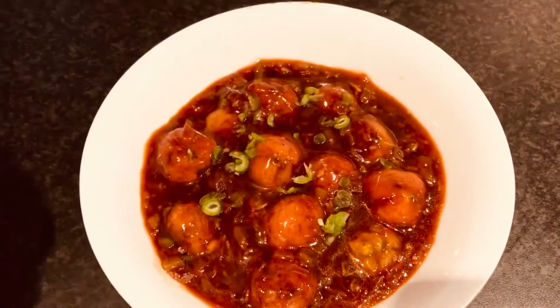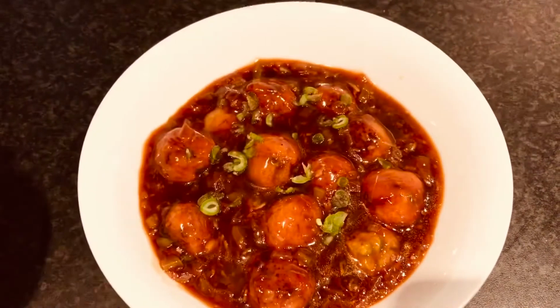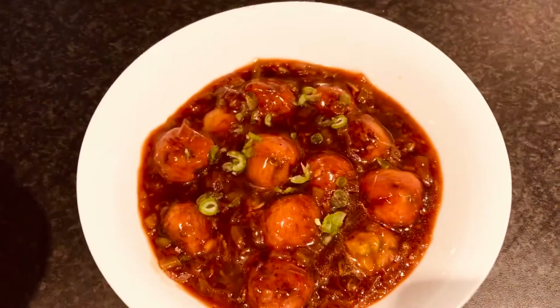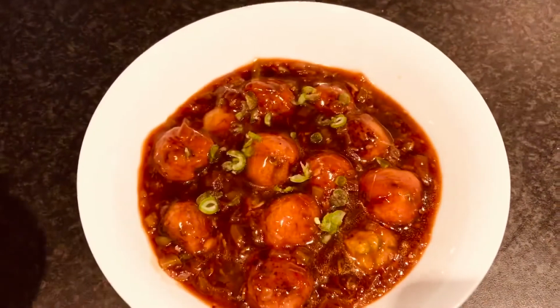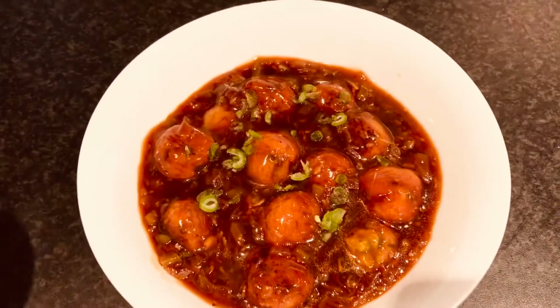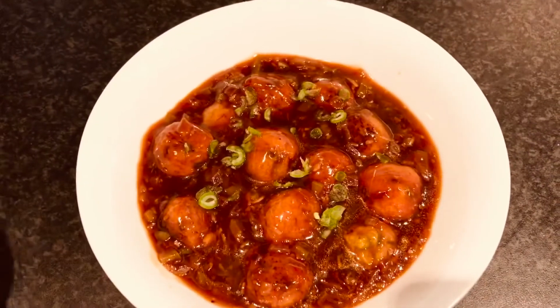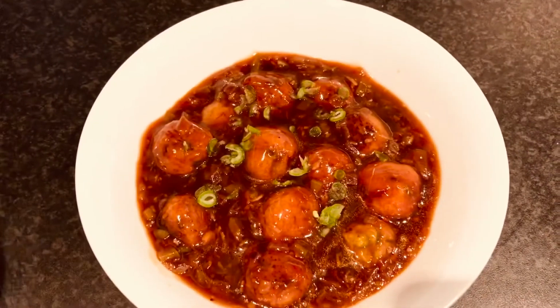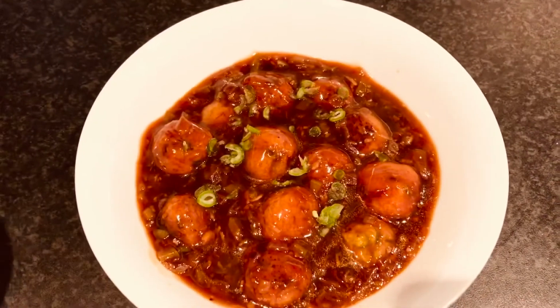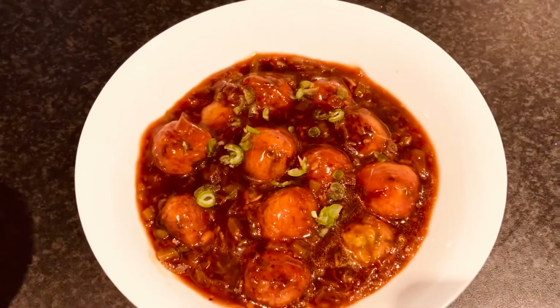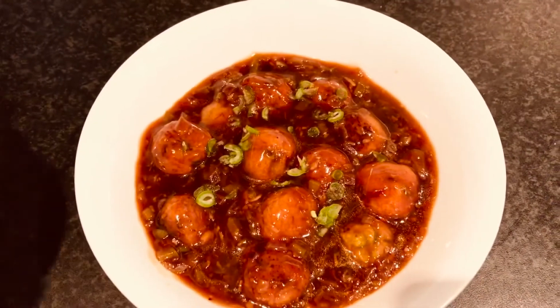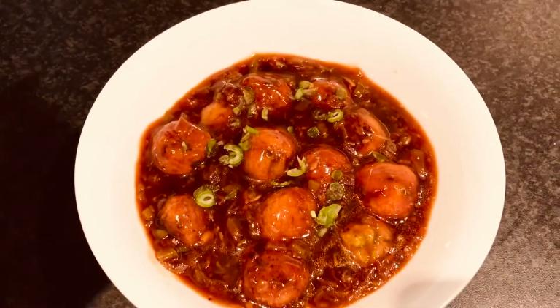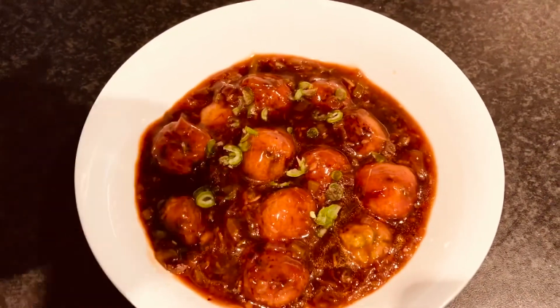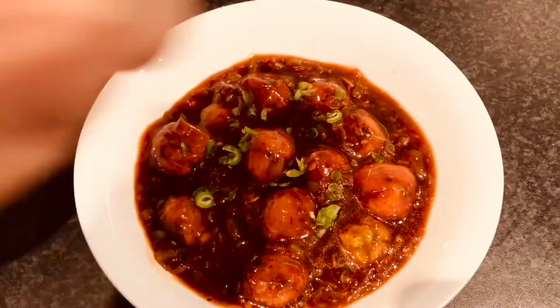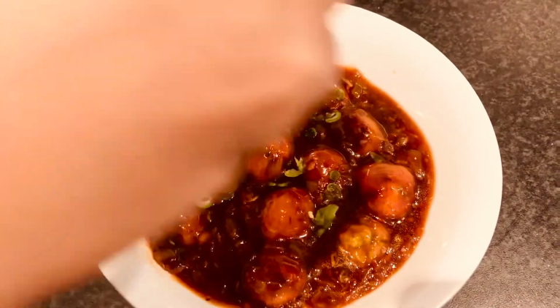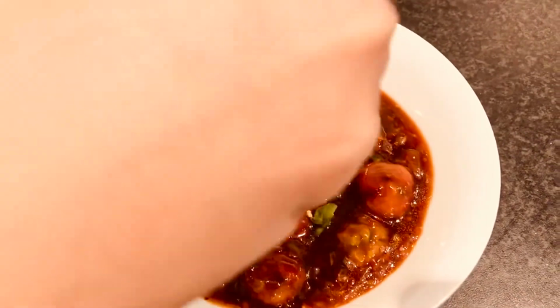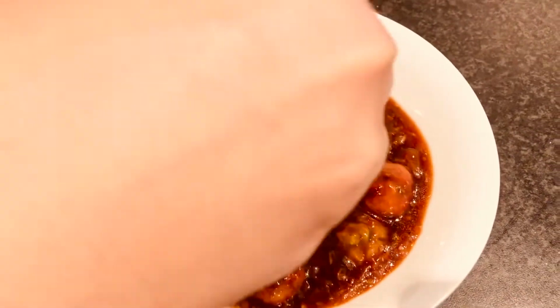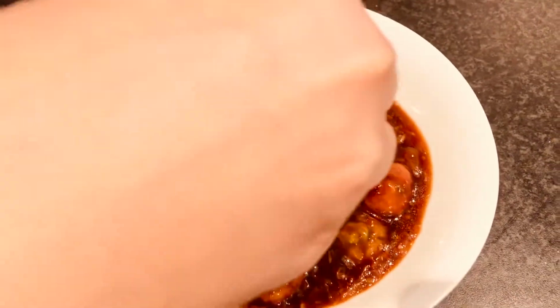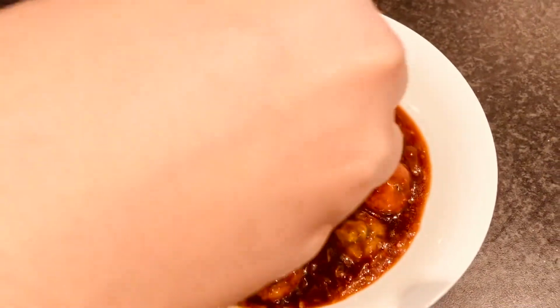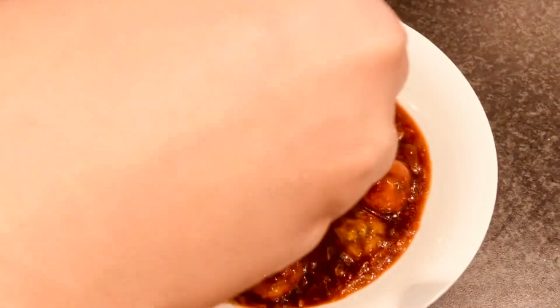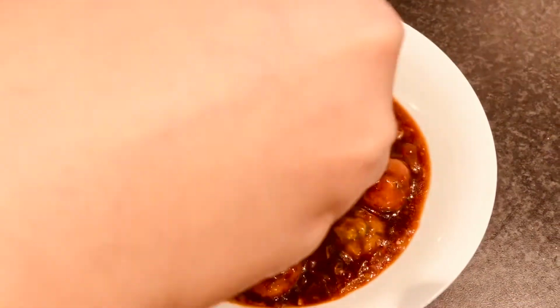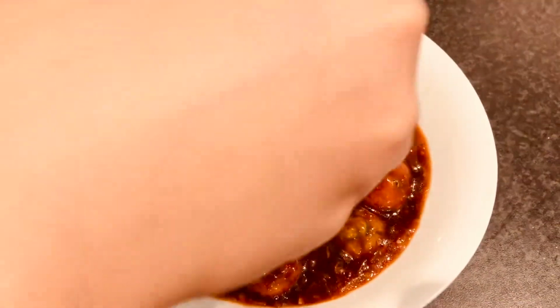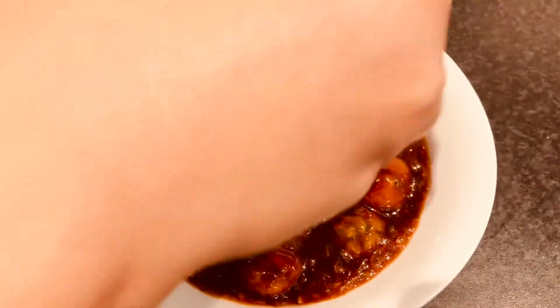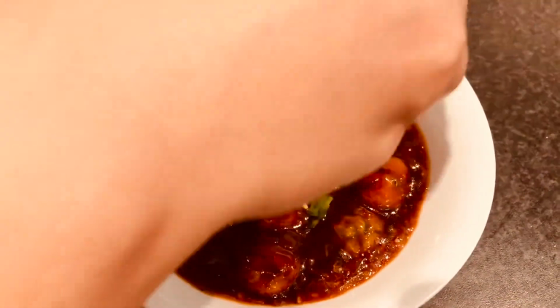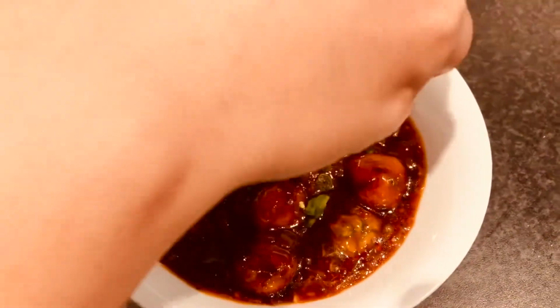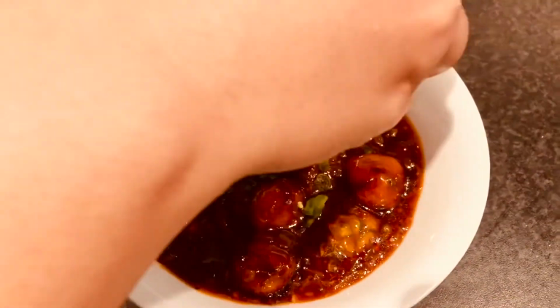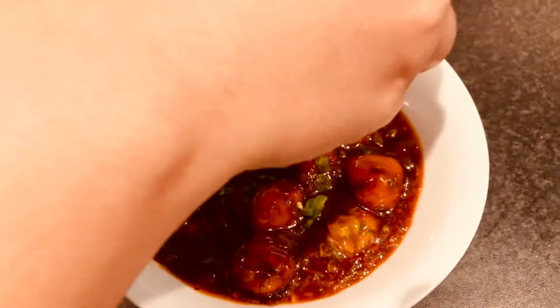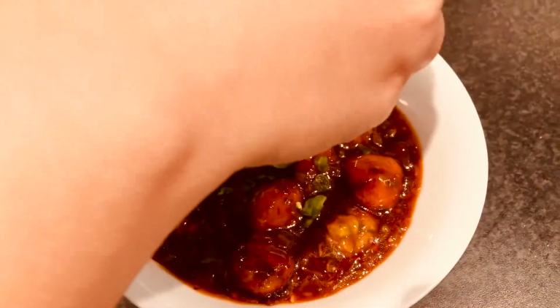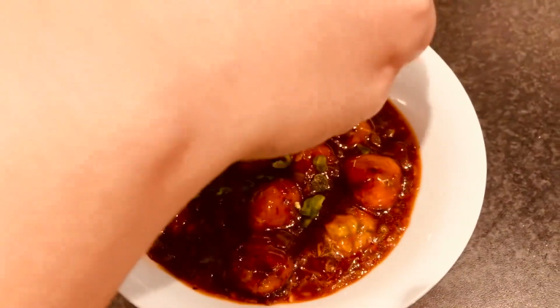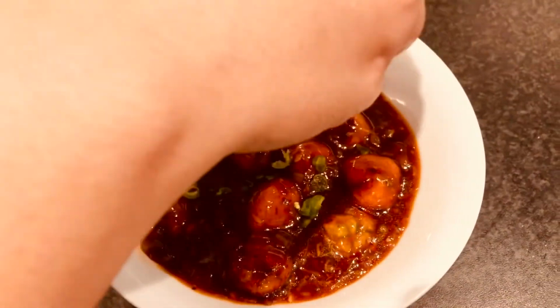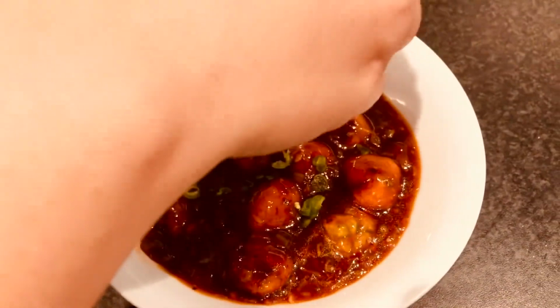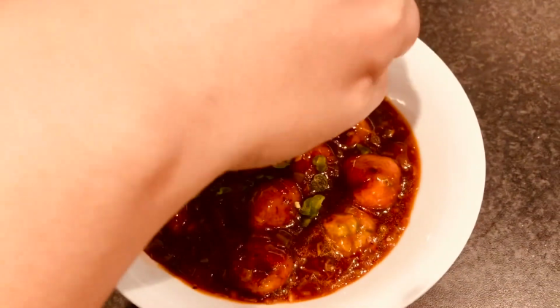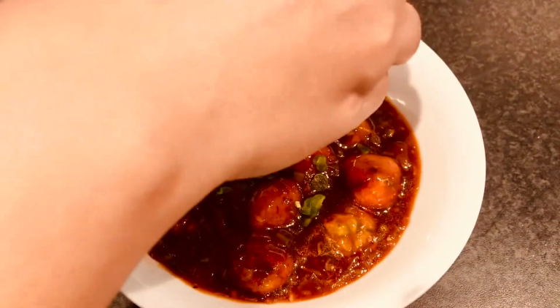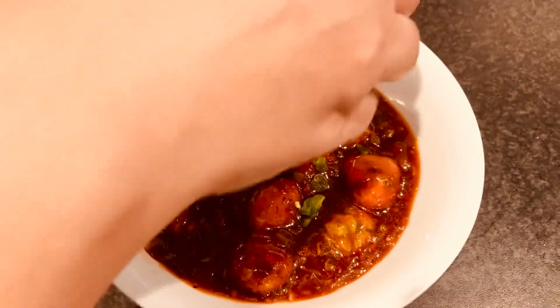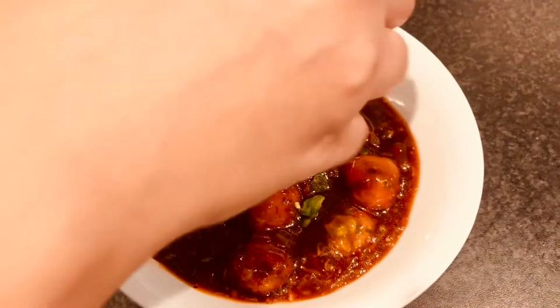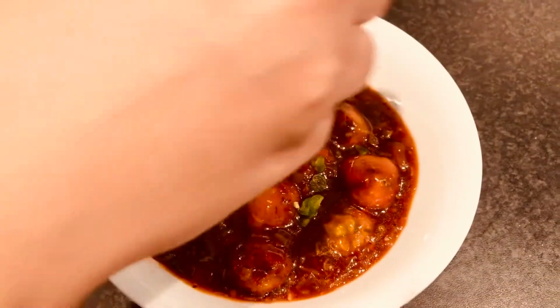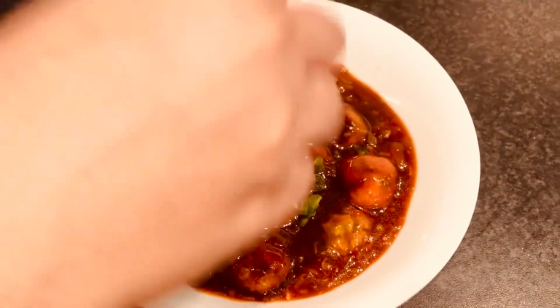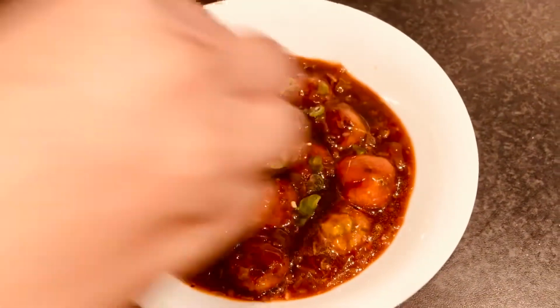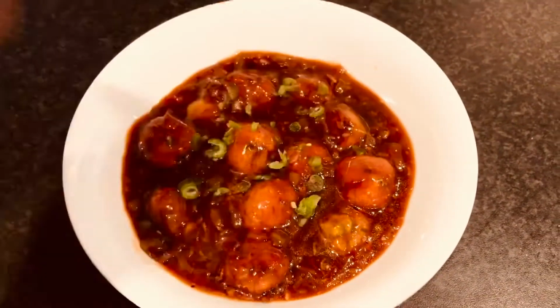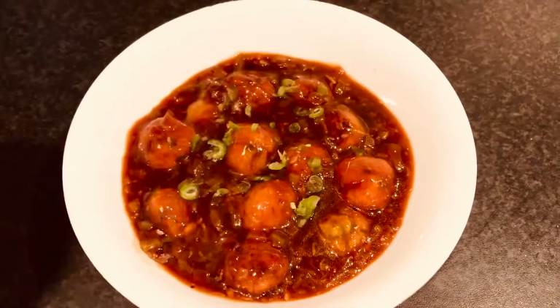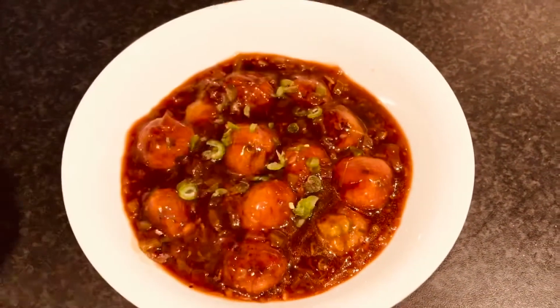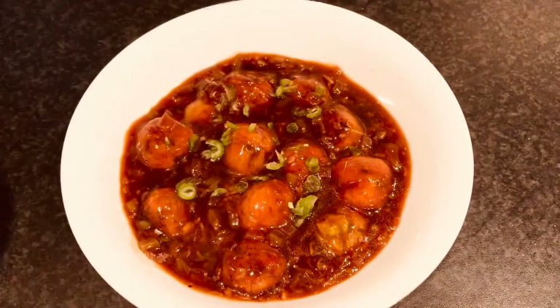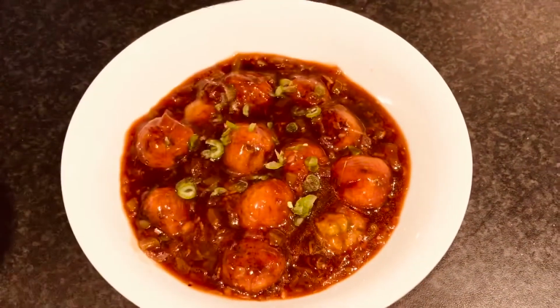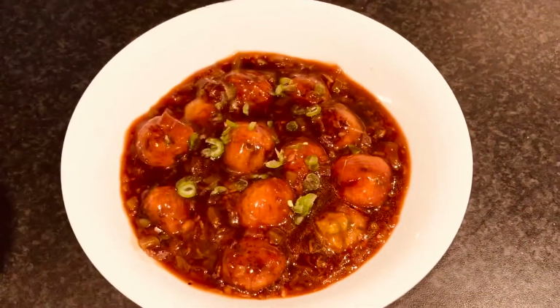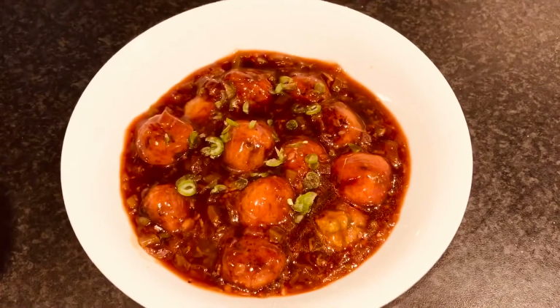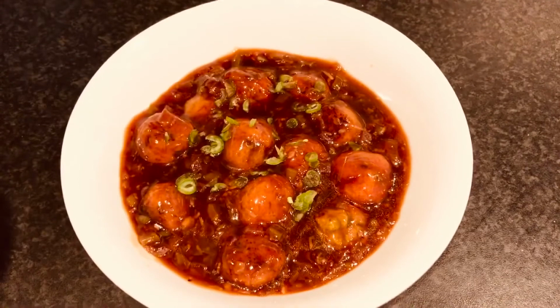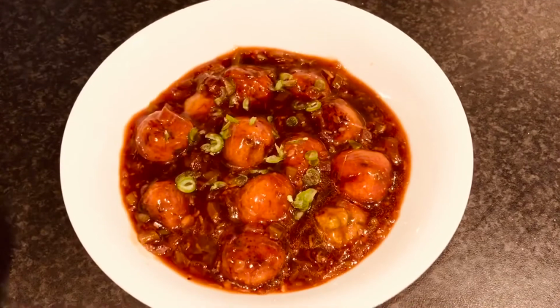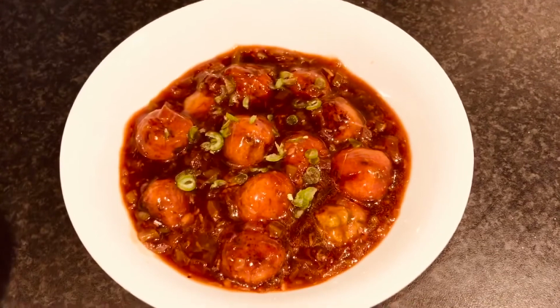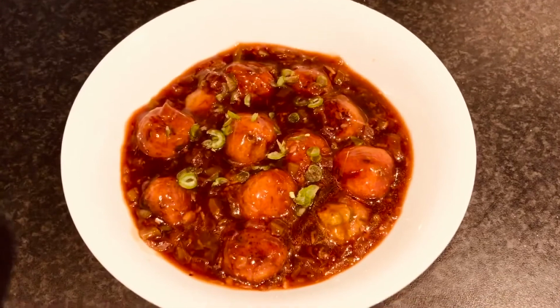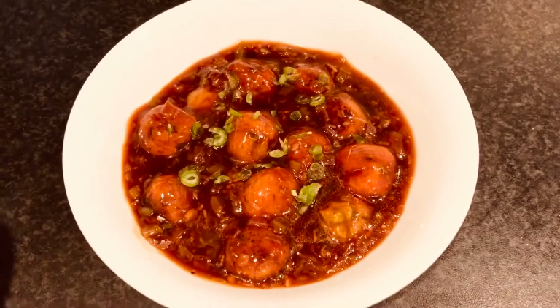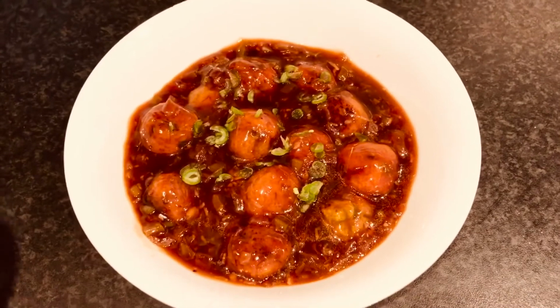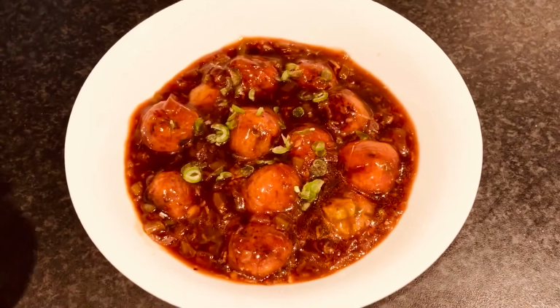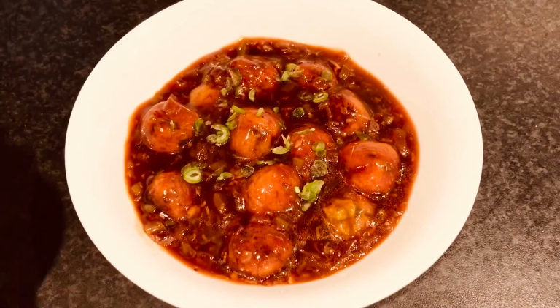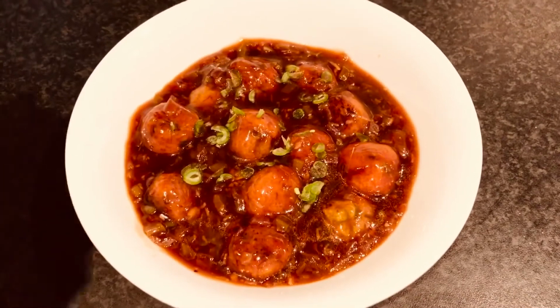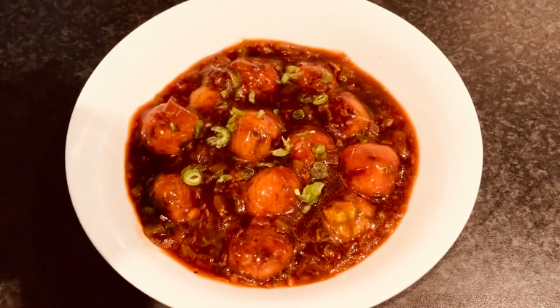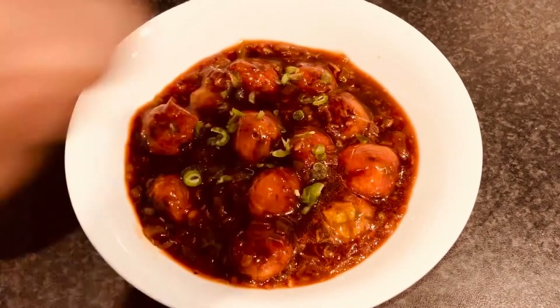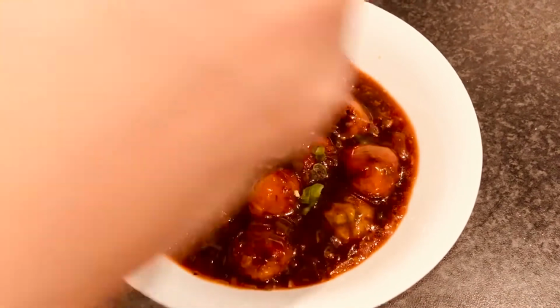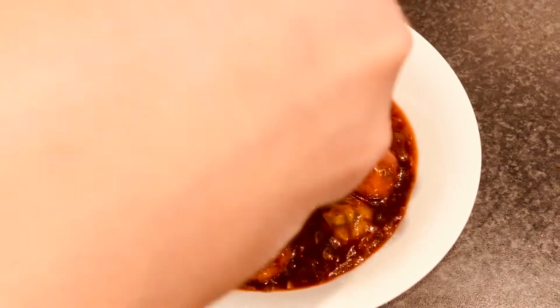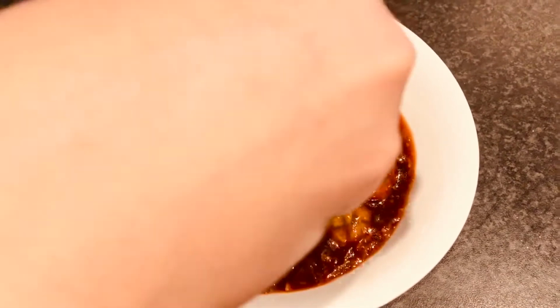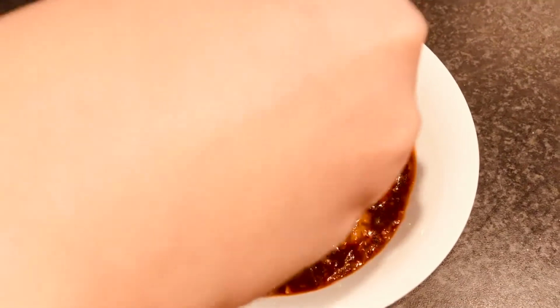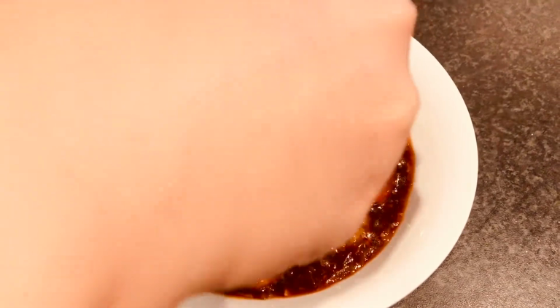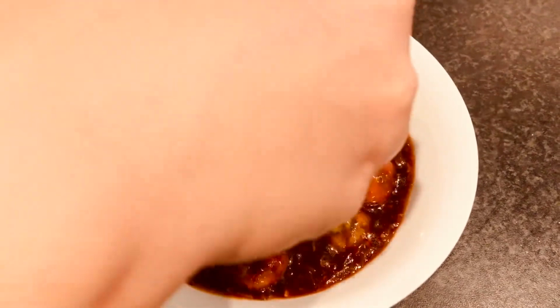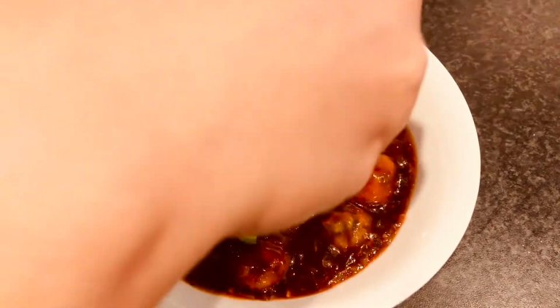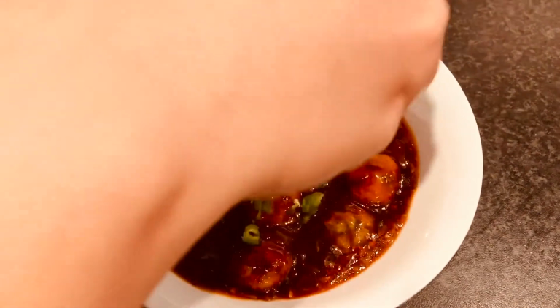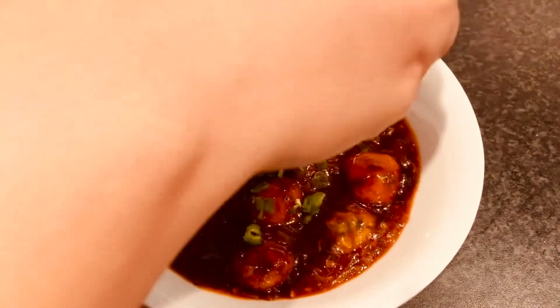Friends, if you like this recipe for non-fried manchurian, please don't forget to subscribe to the channel.